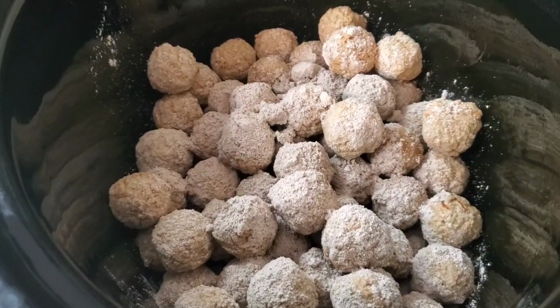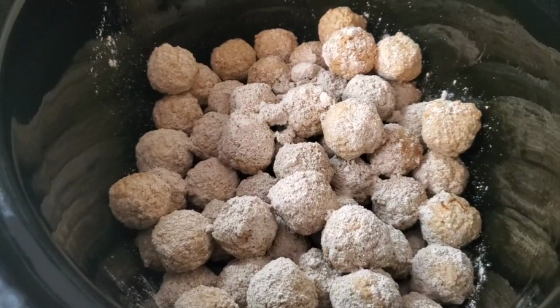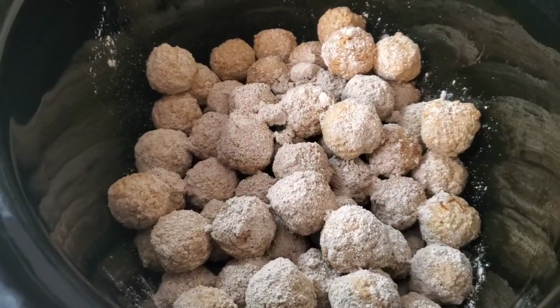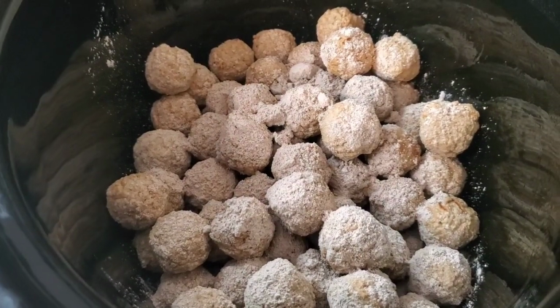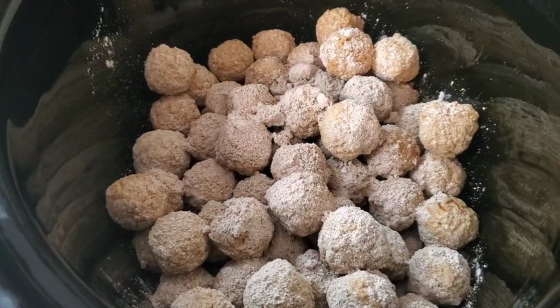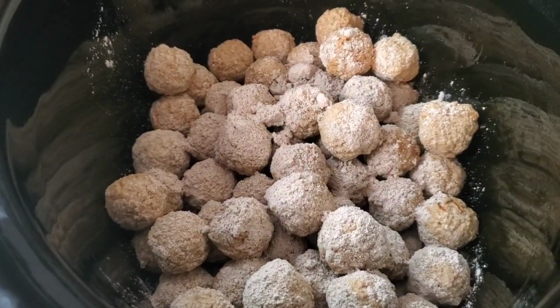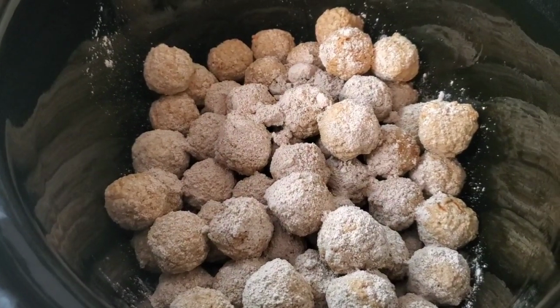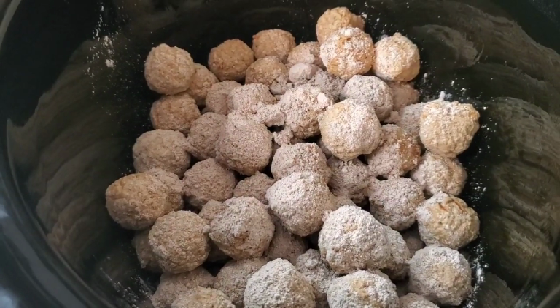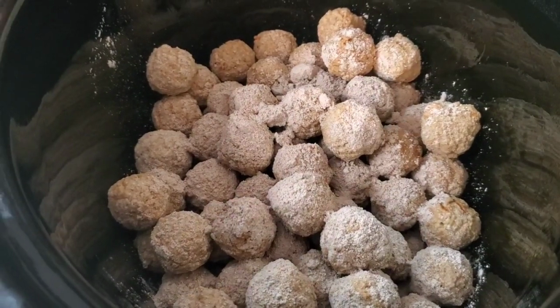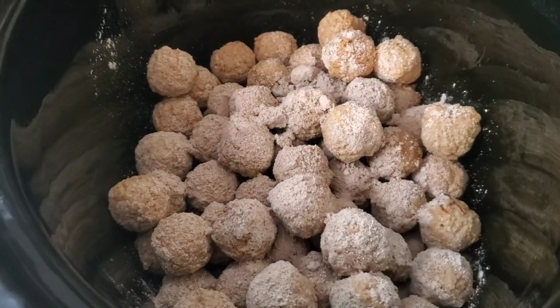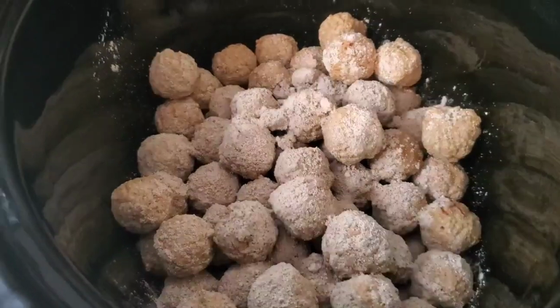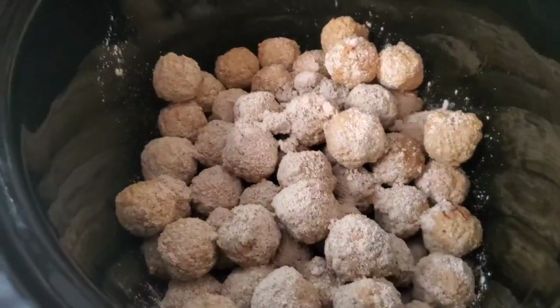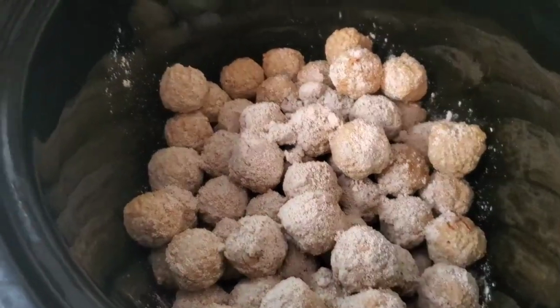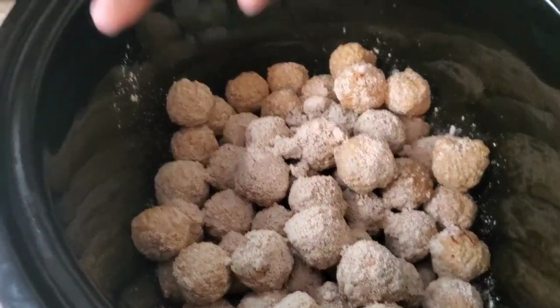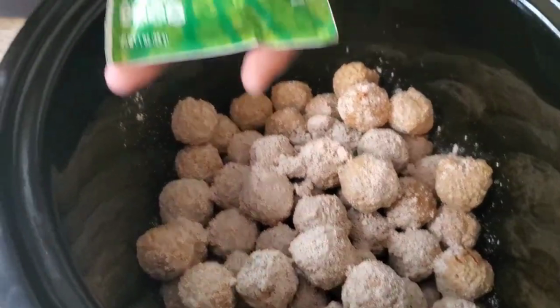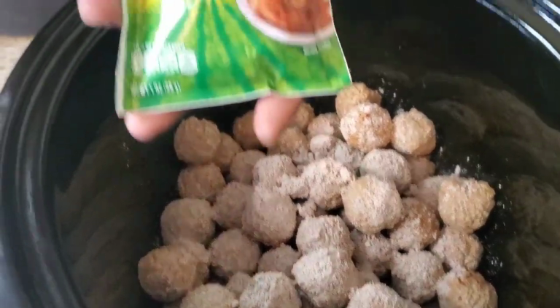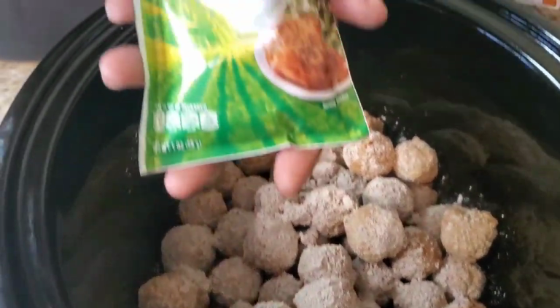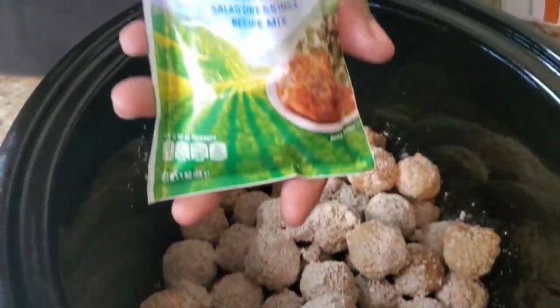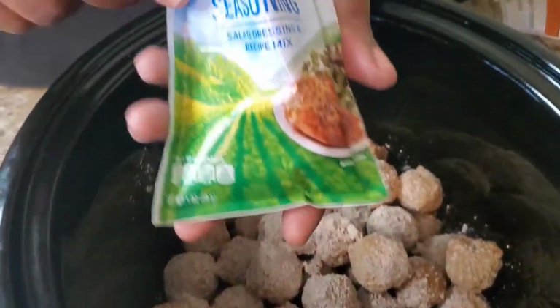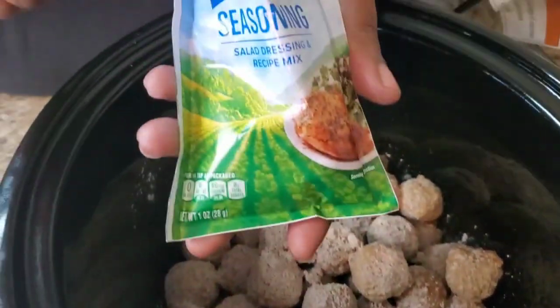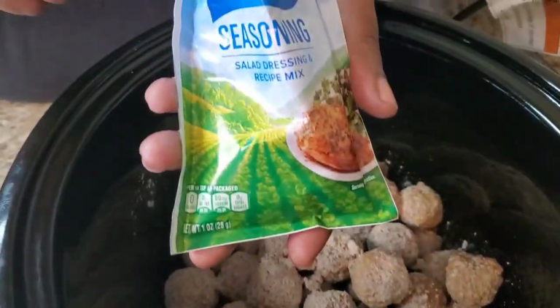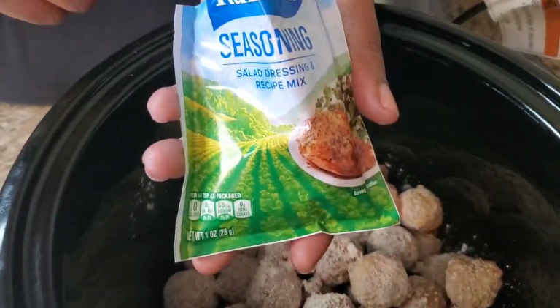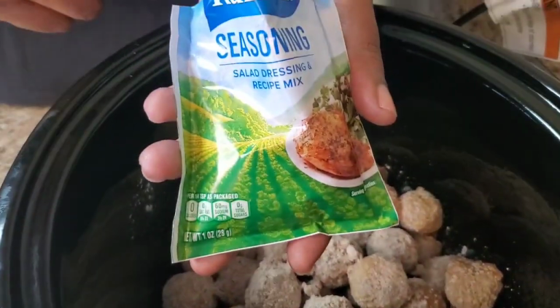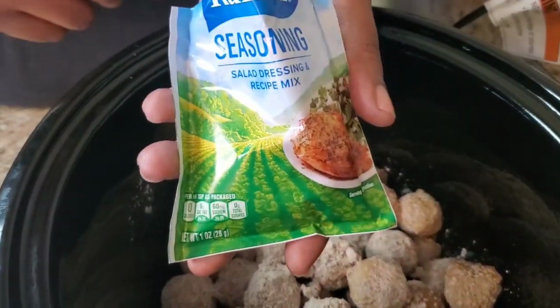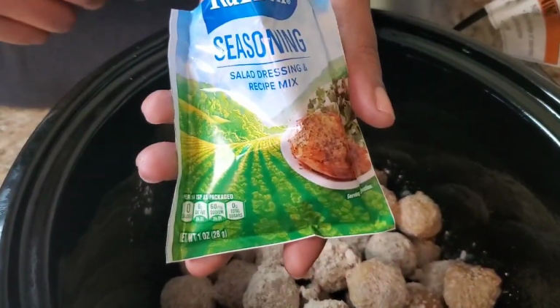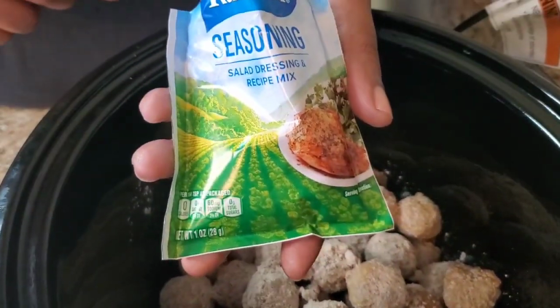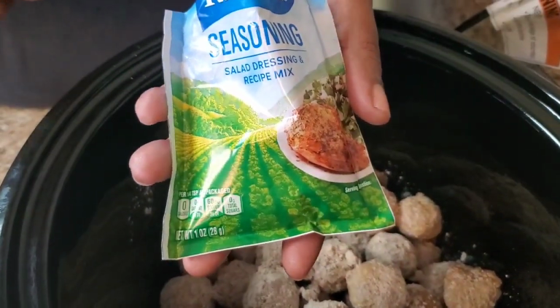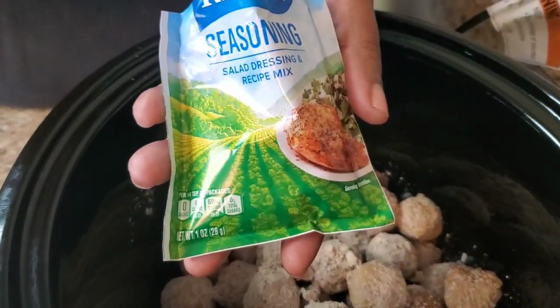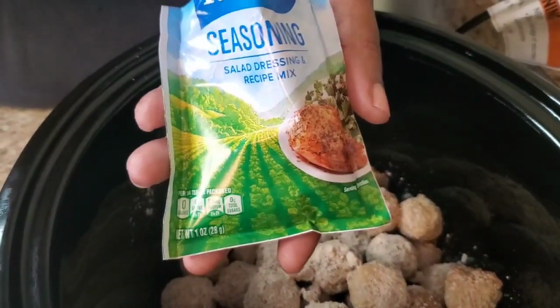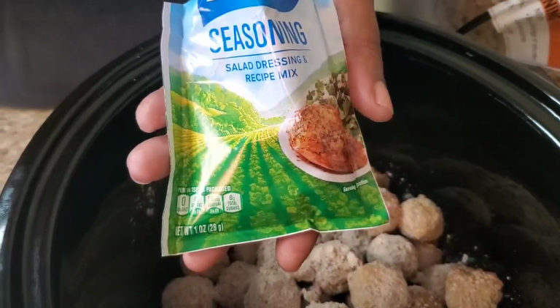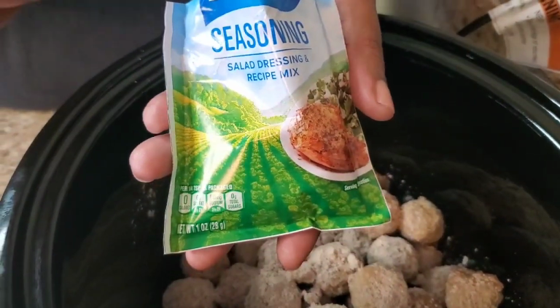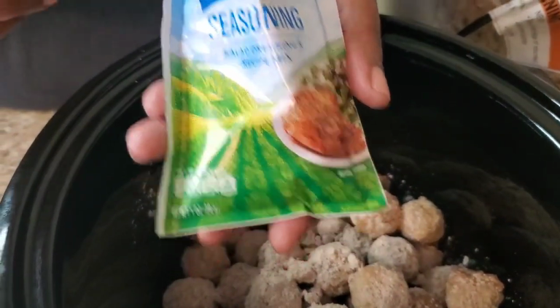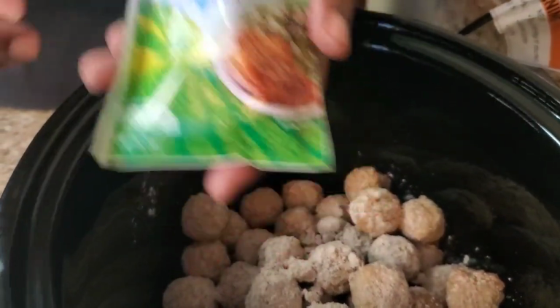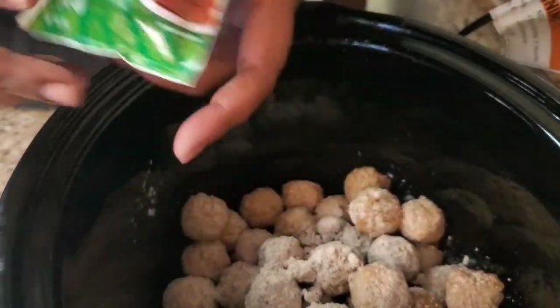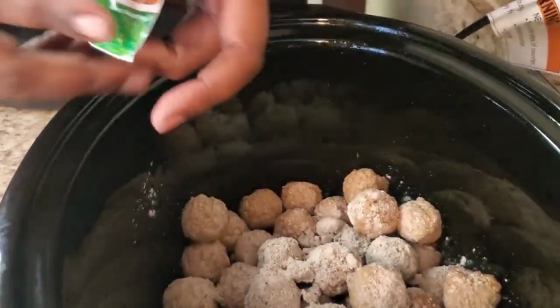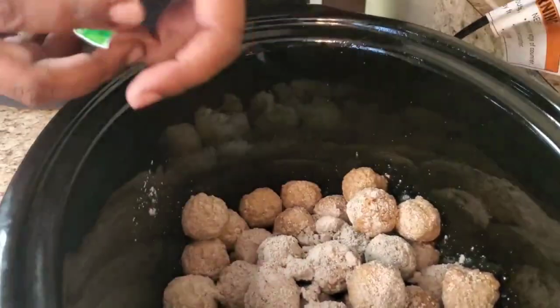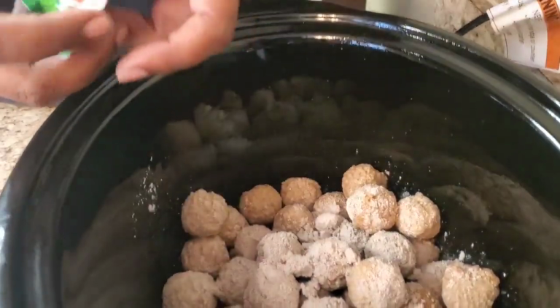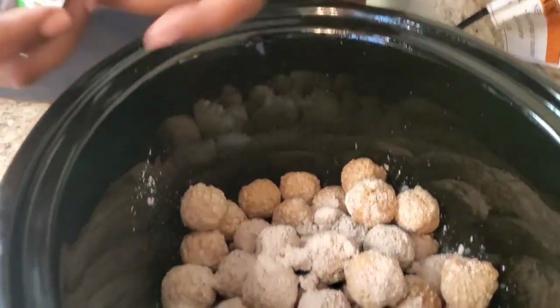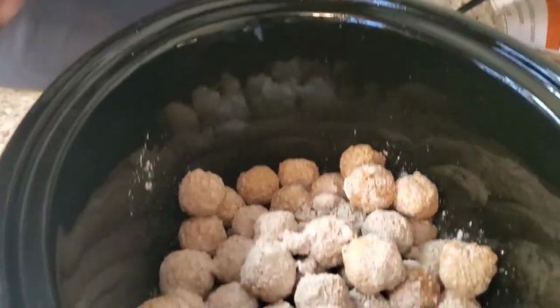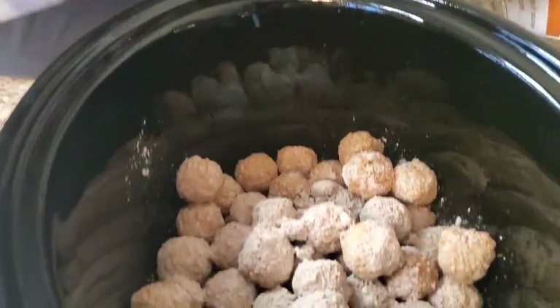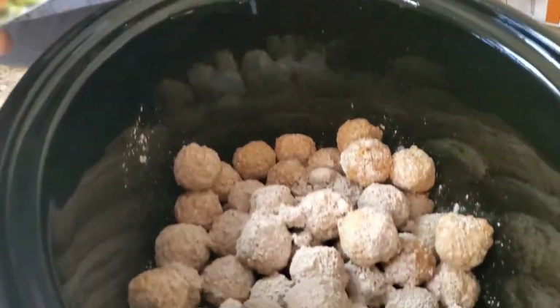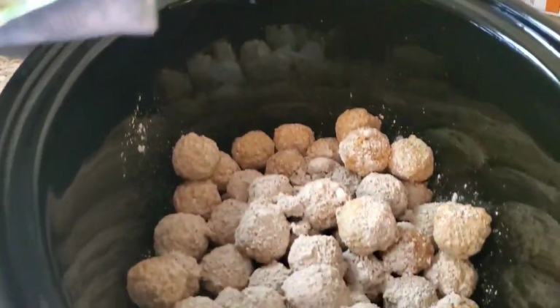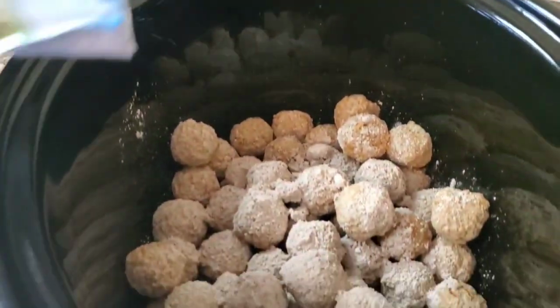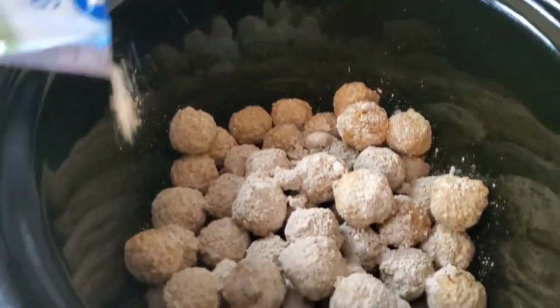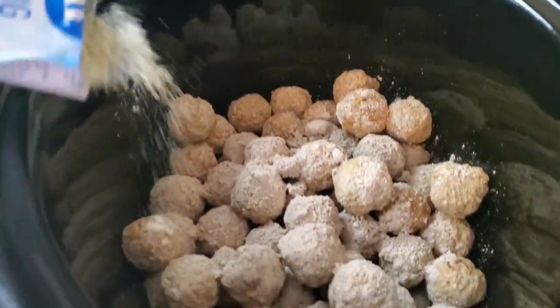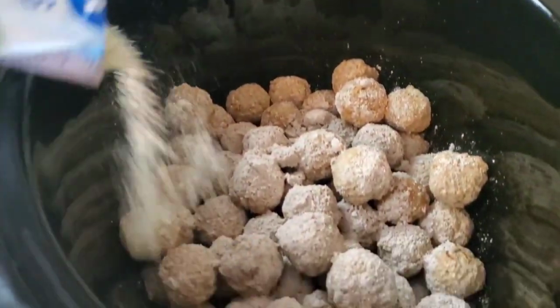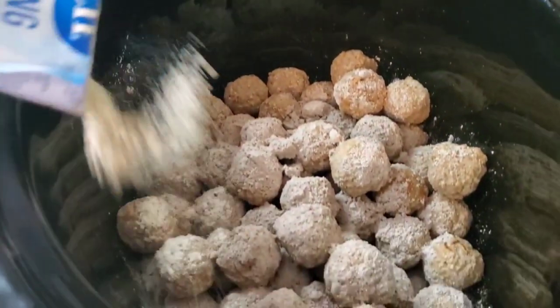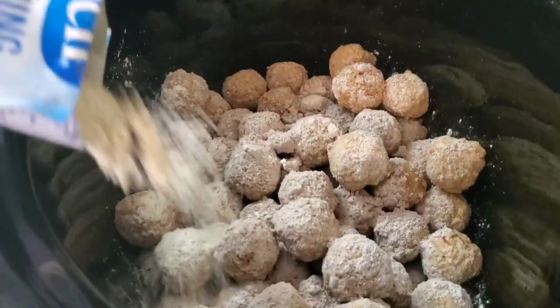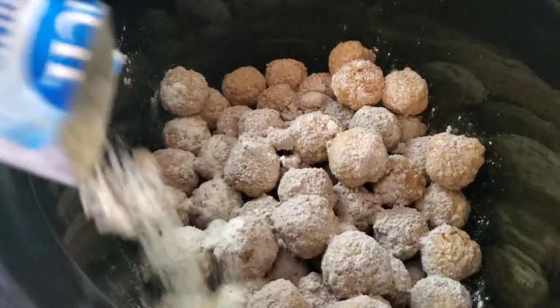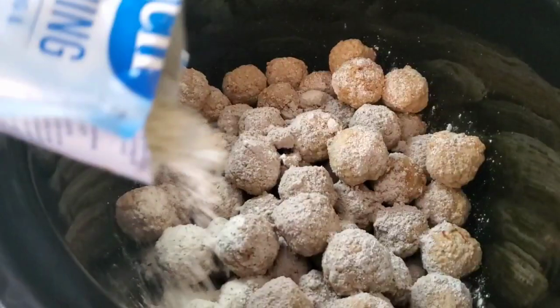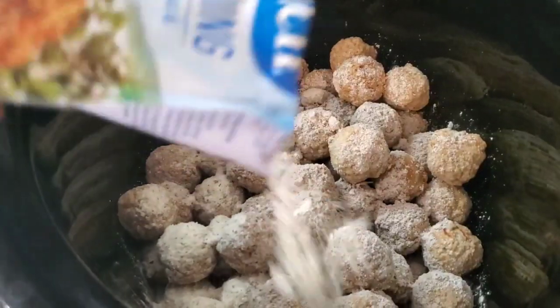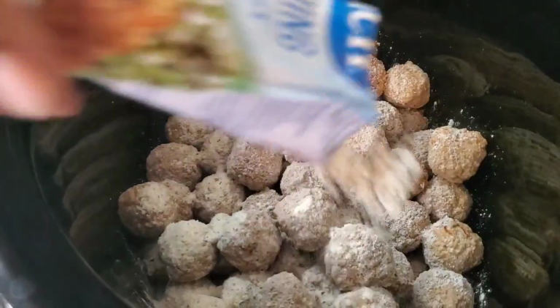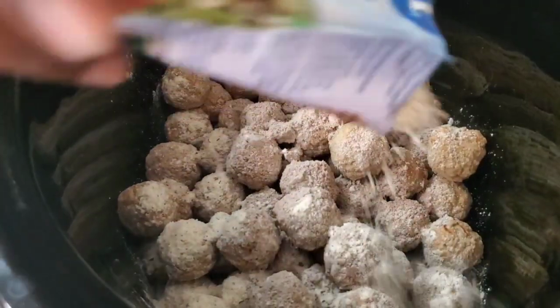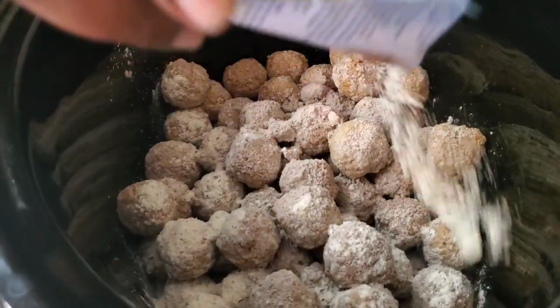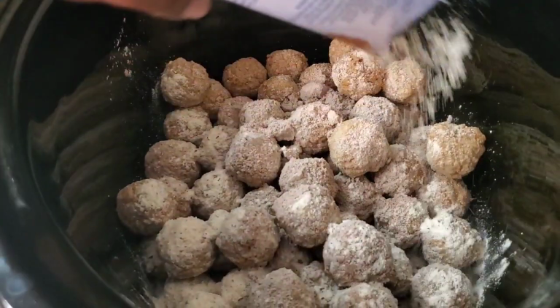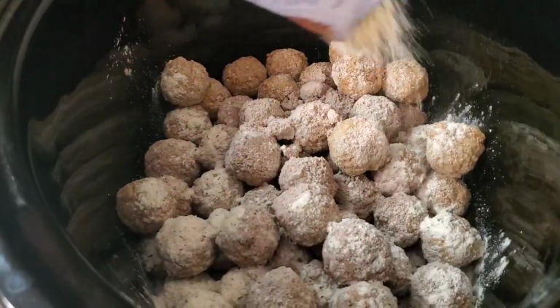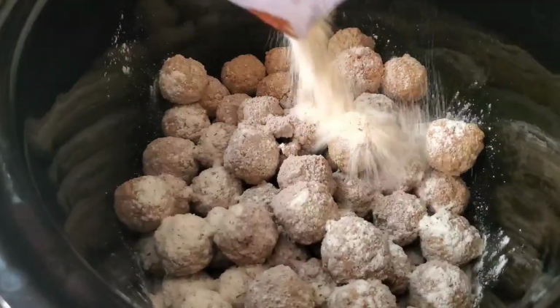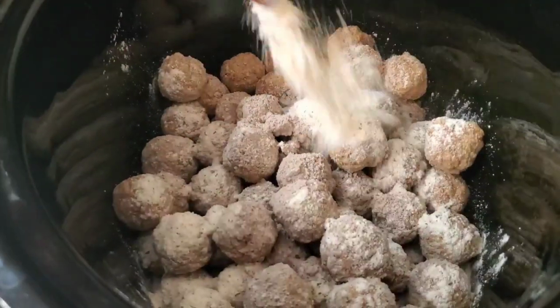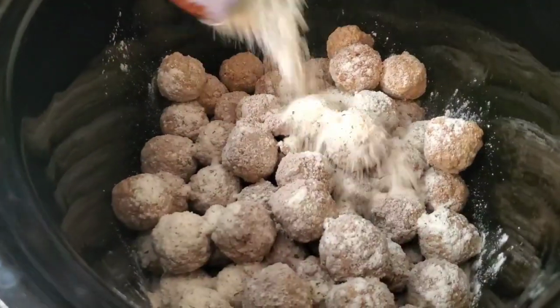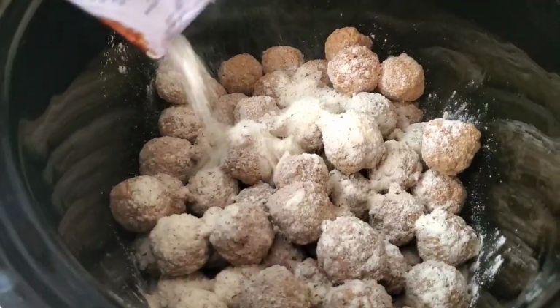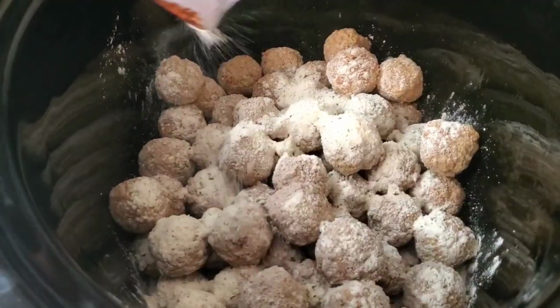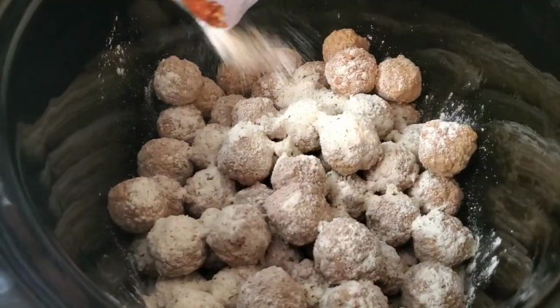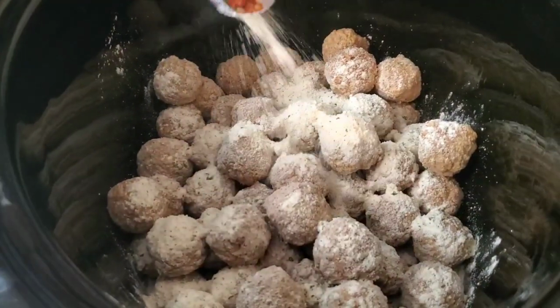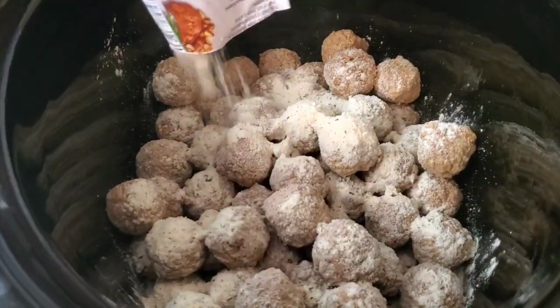I hope y'all are having a wonderful week so far. We're gonna use some ranch seasoning — one pack of ranch seasoning.